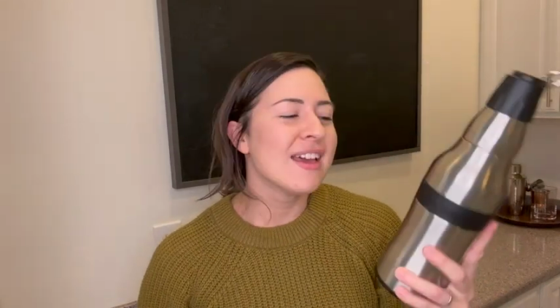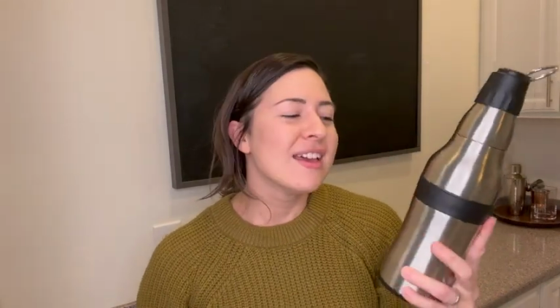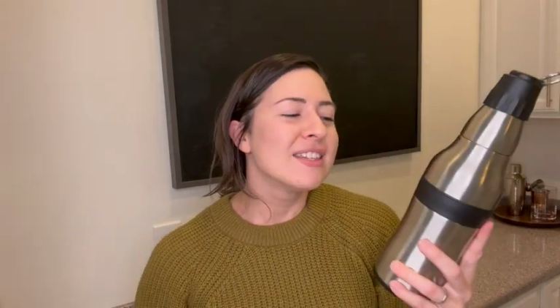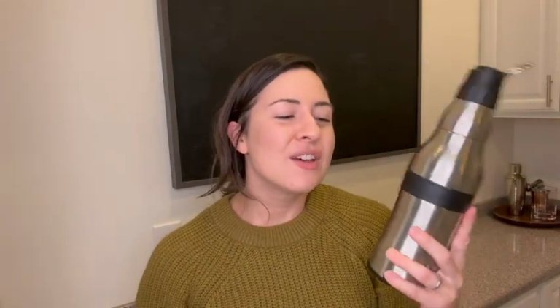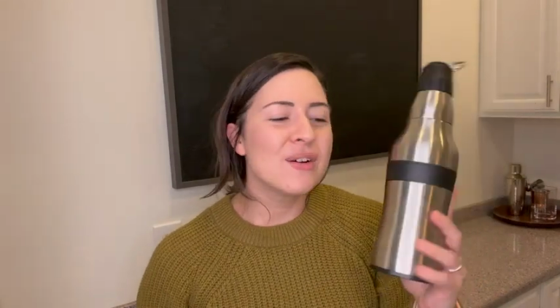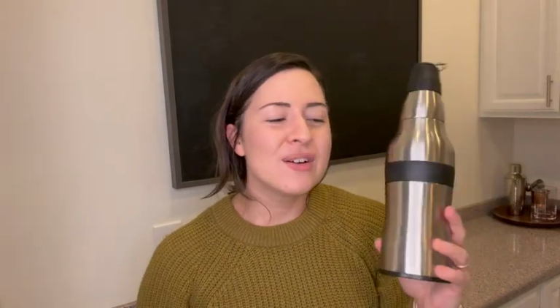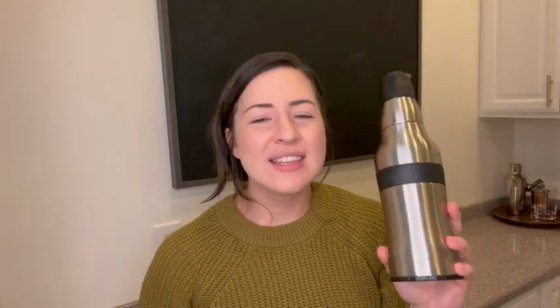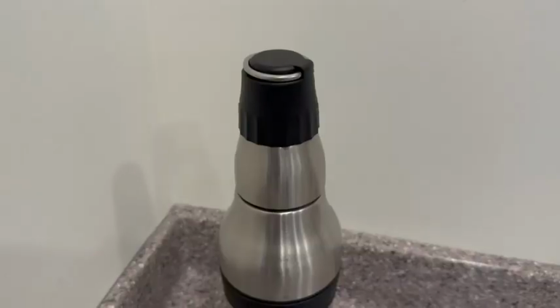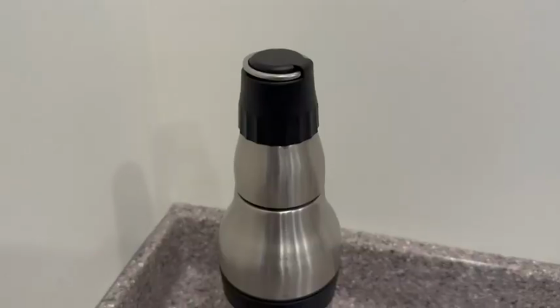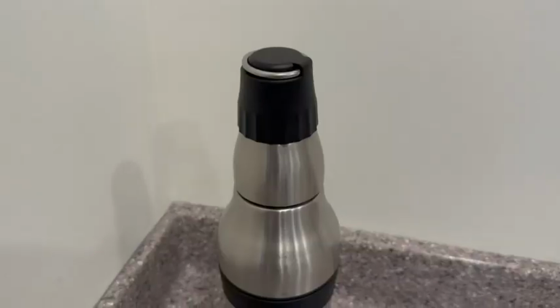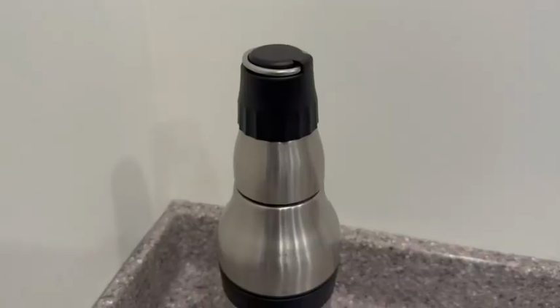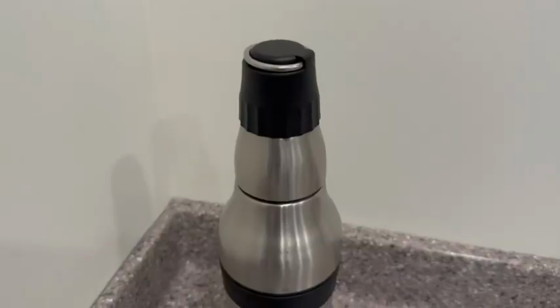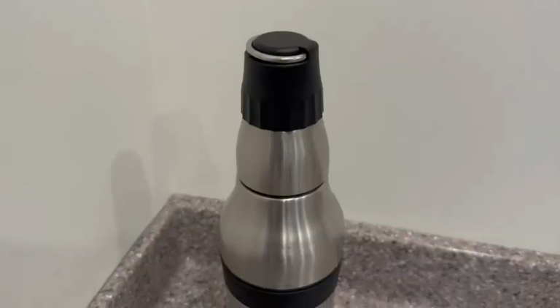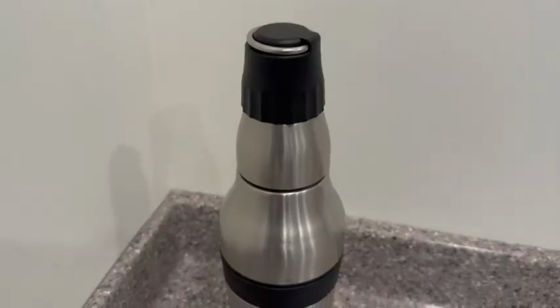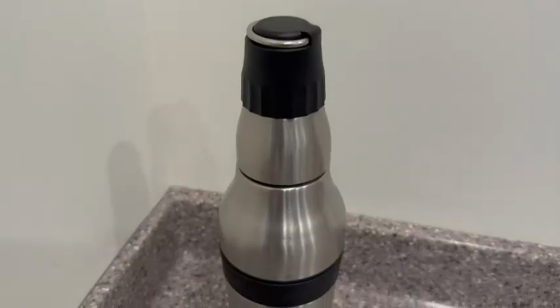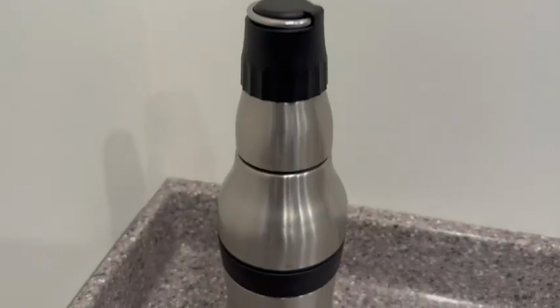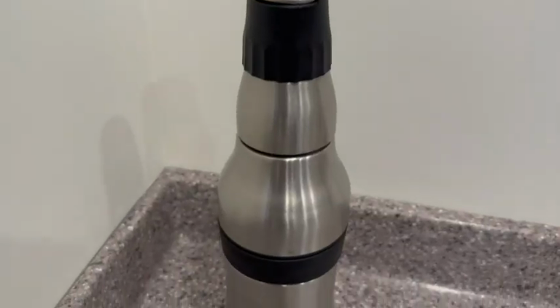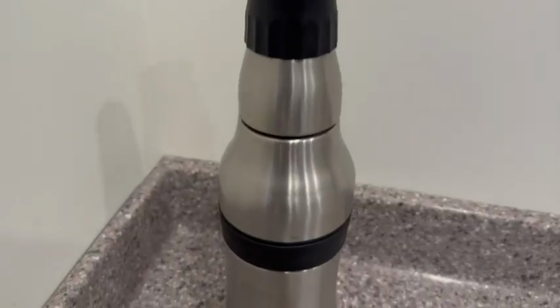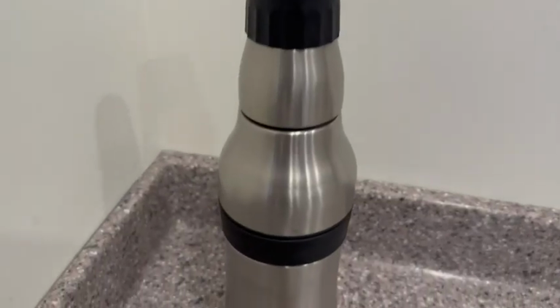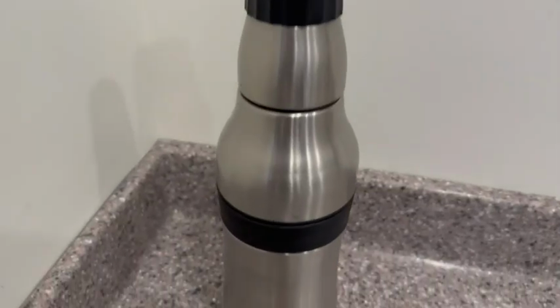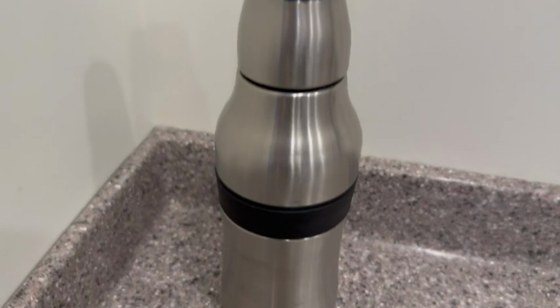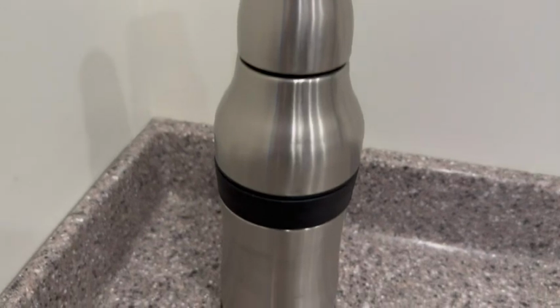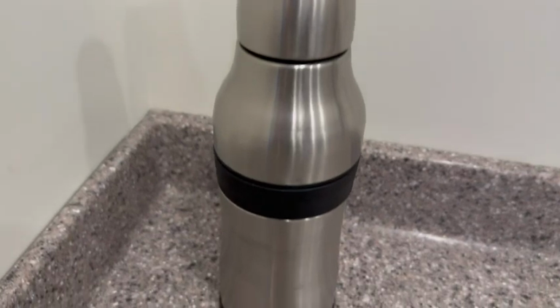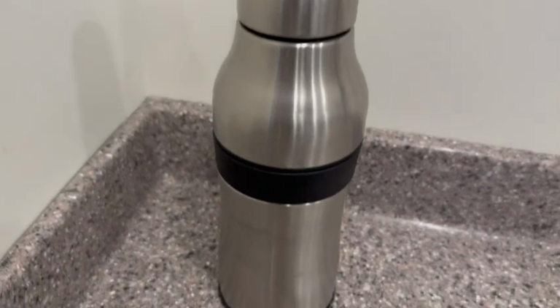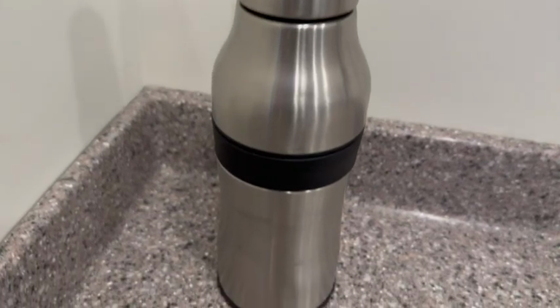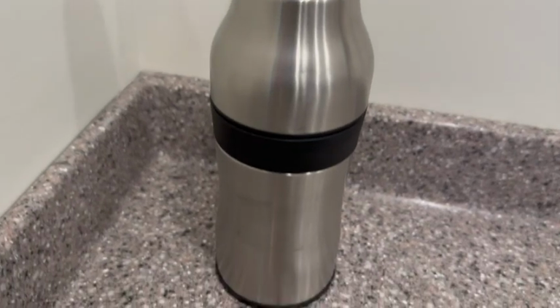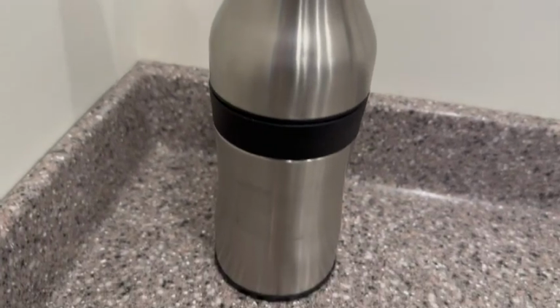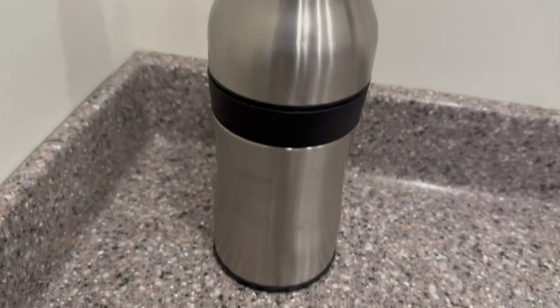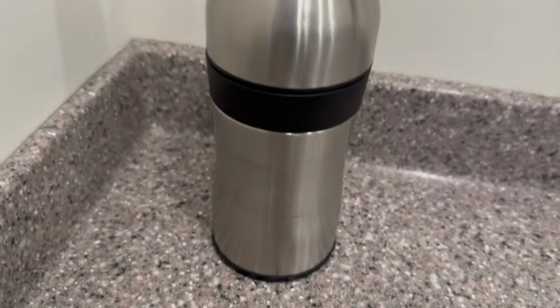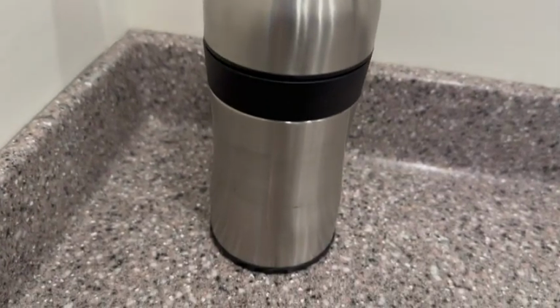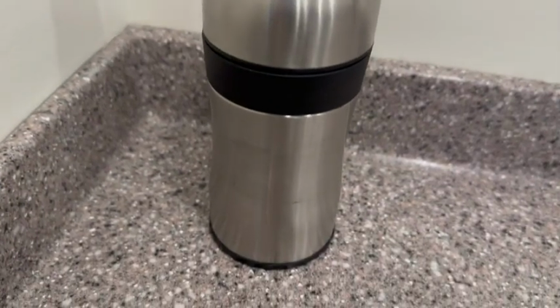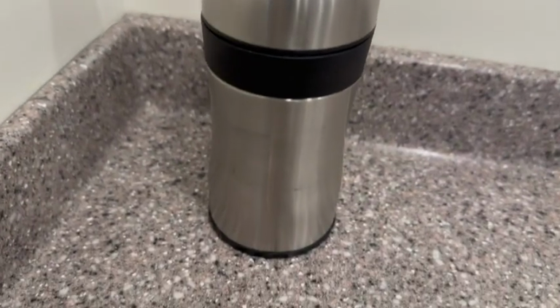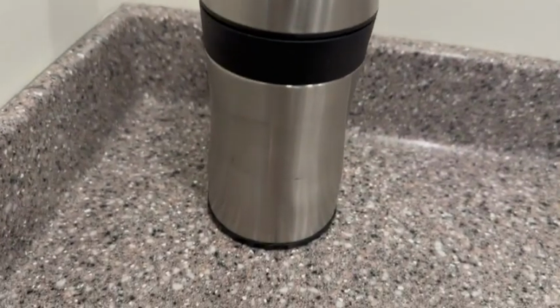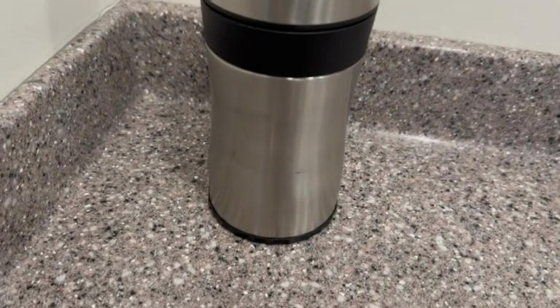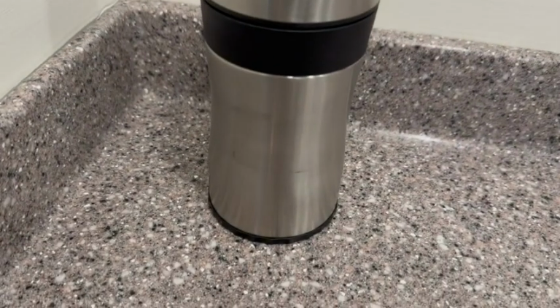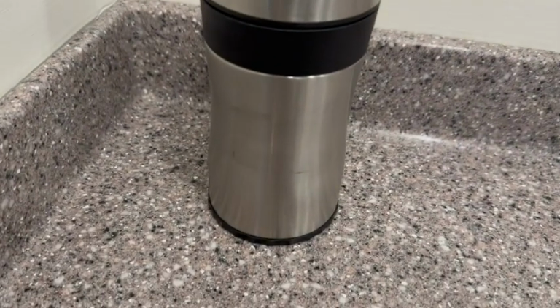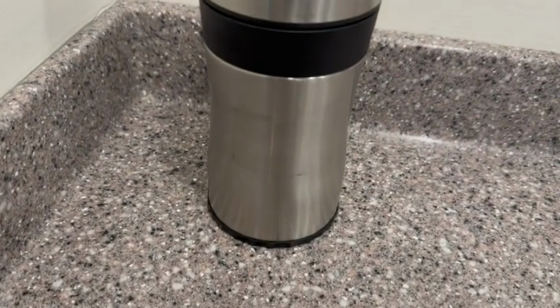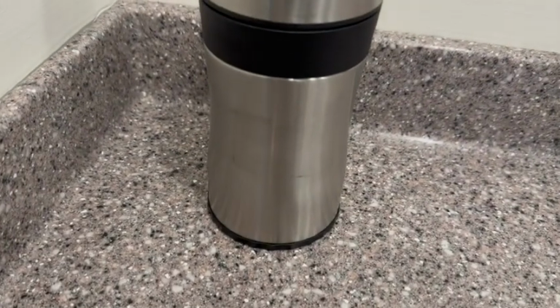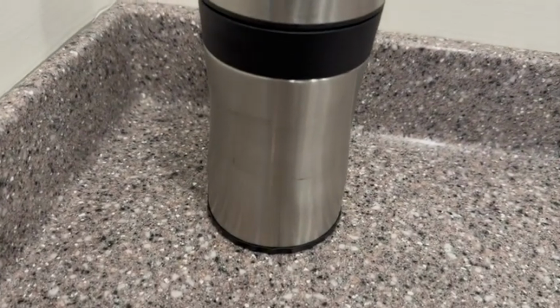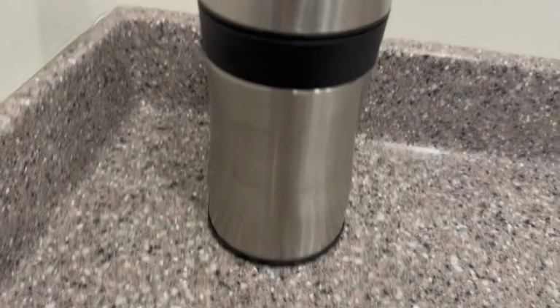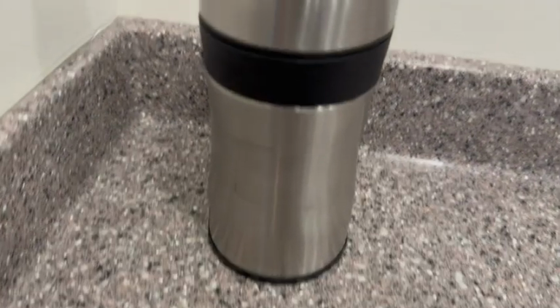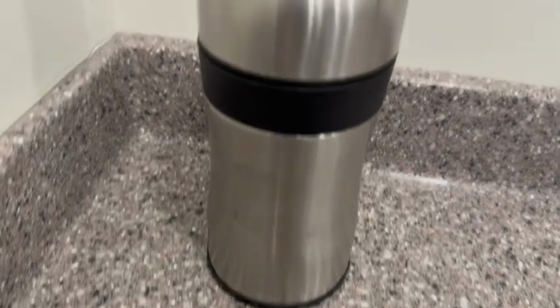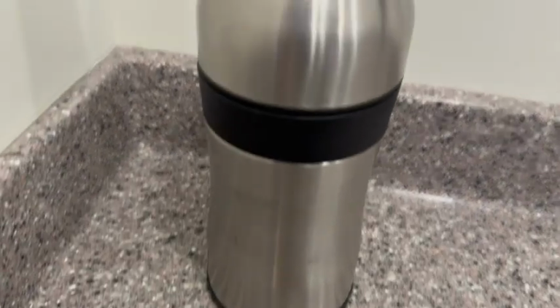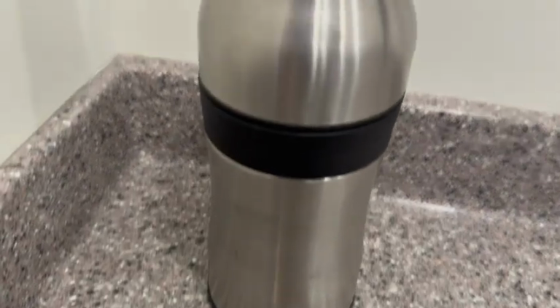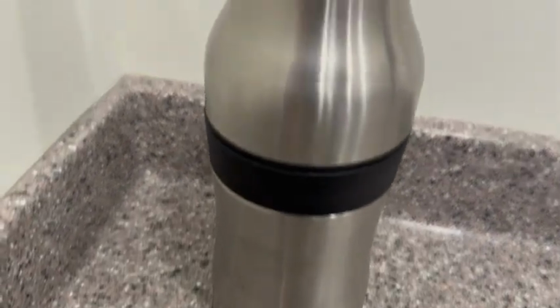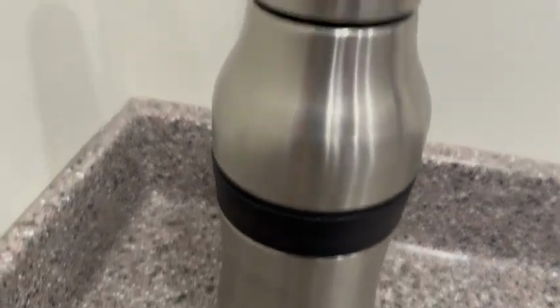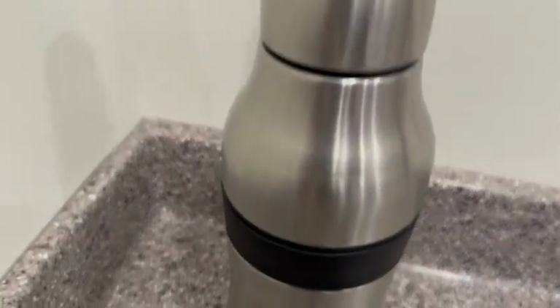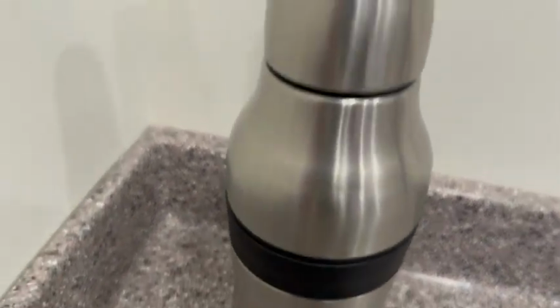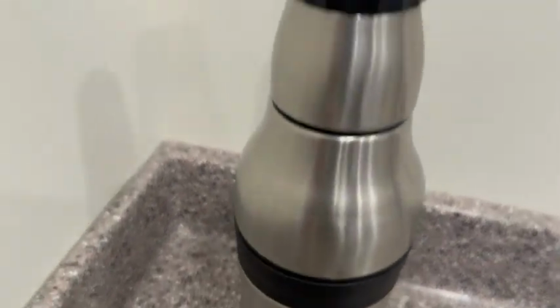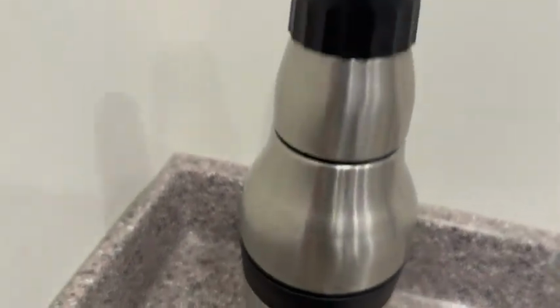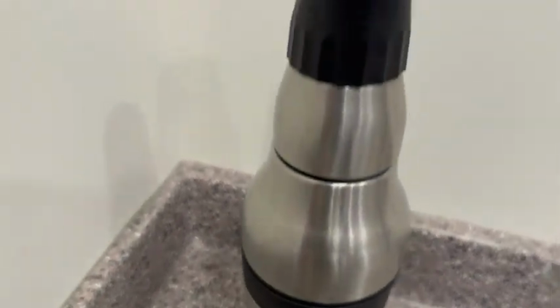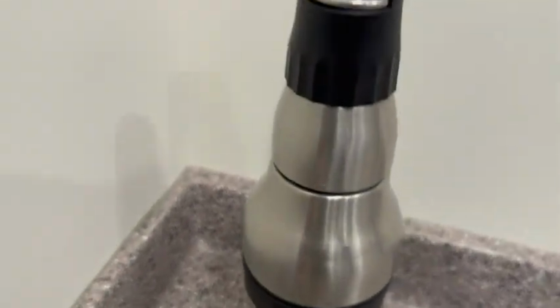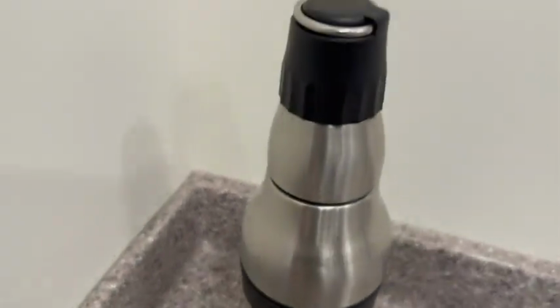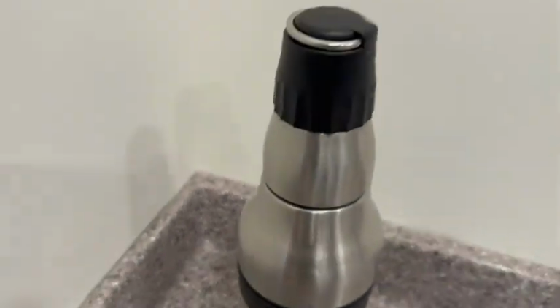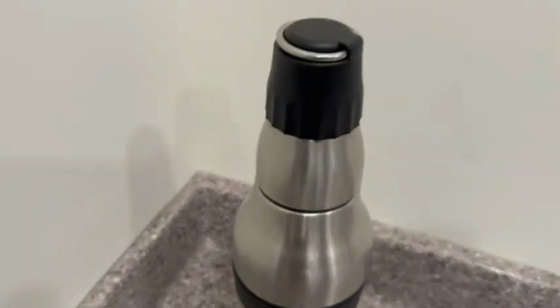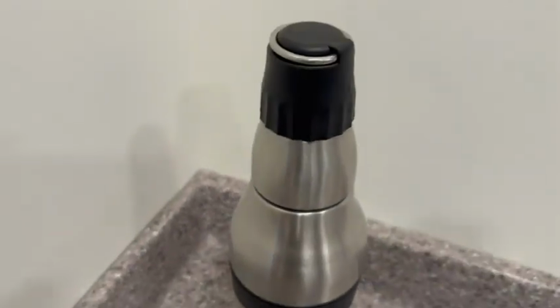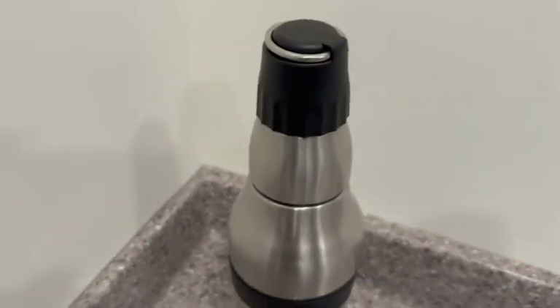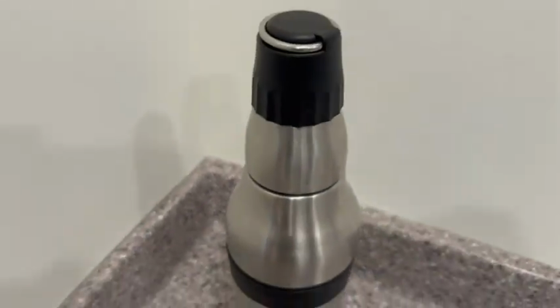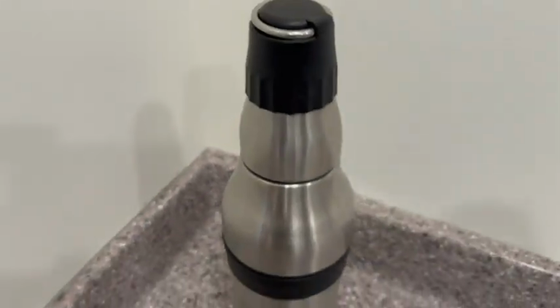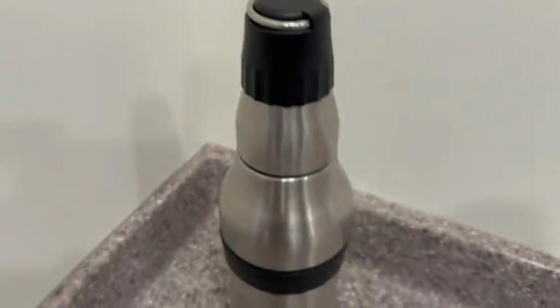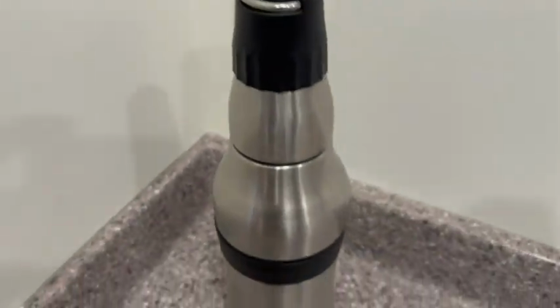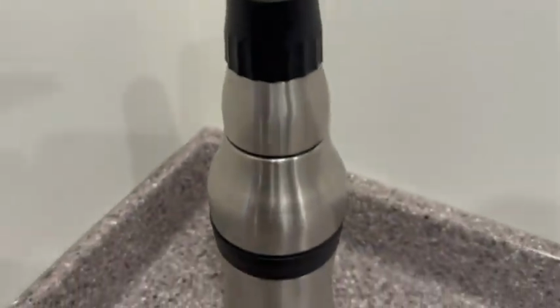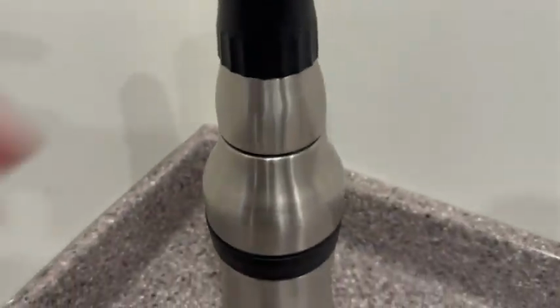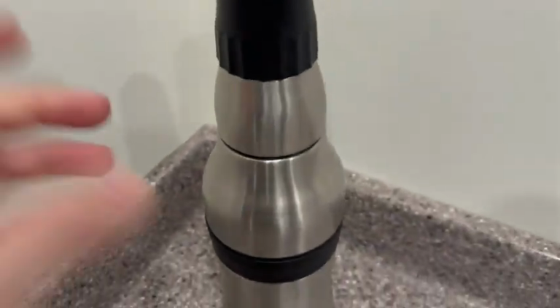So this thing is great. It can keep your drinks cold for up to 12 hours, and that is without condensation forming on the outside.